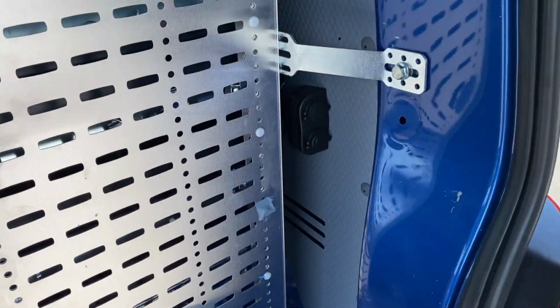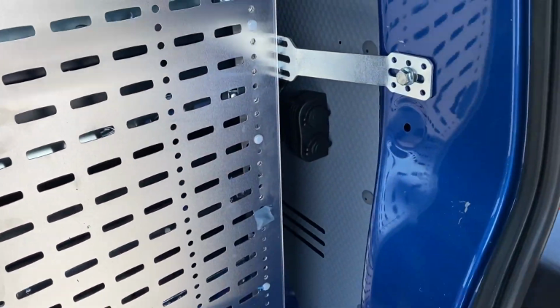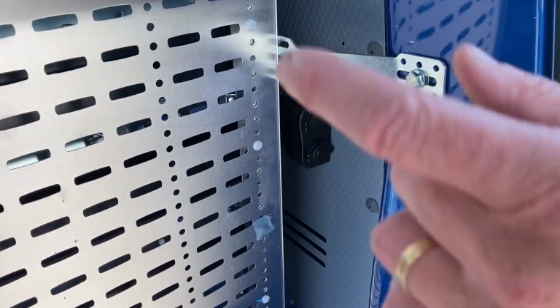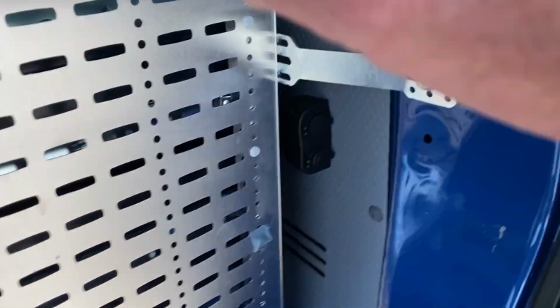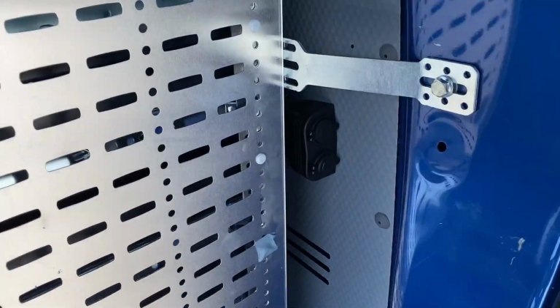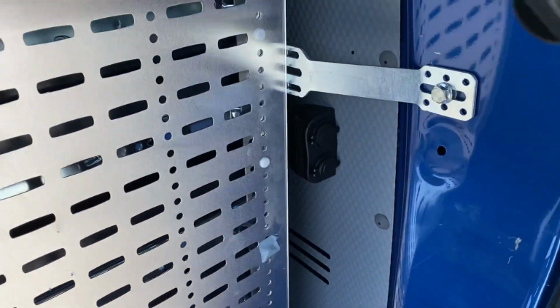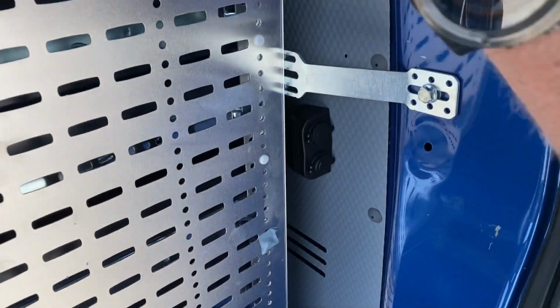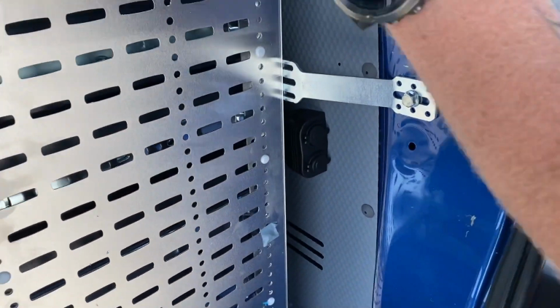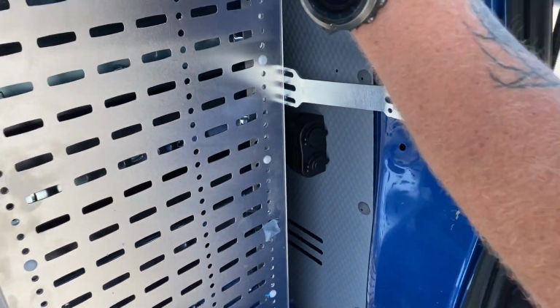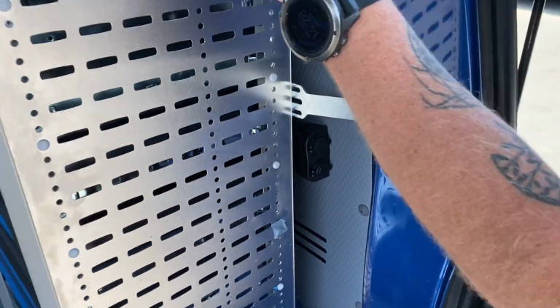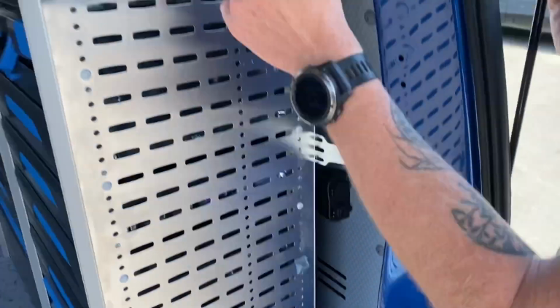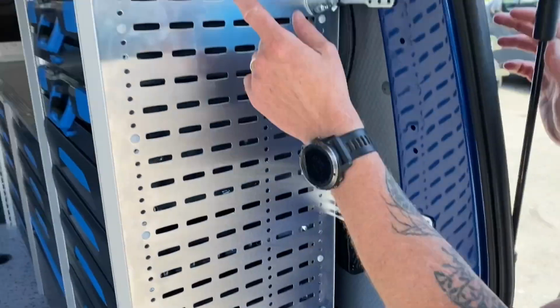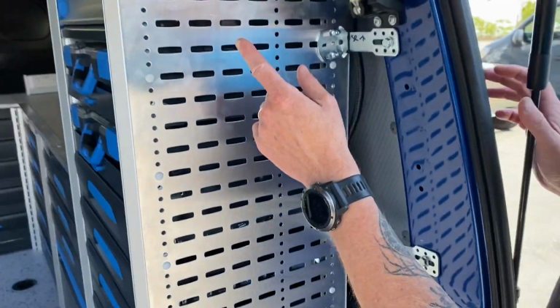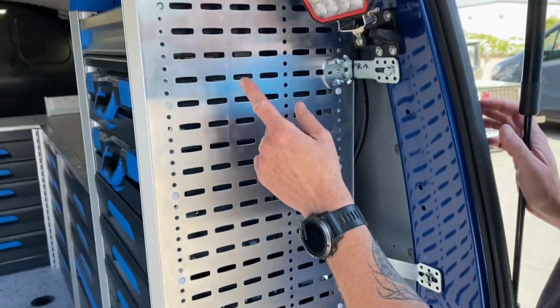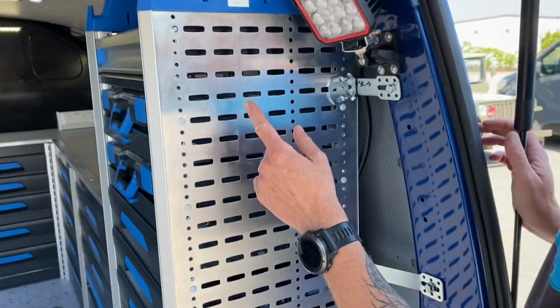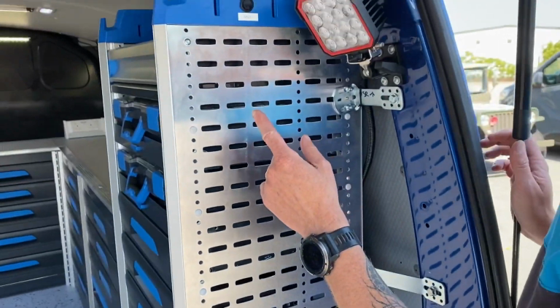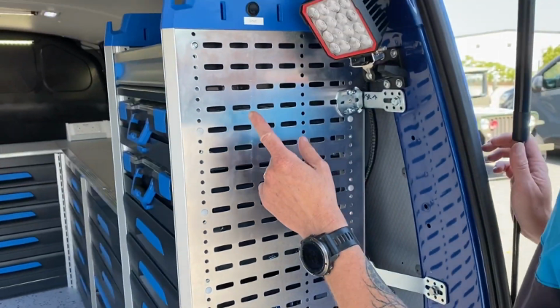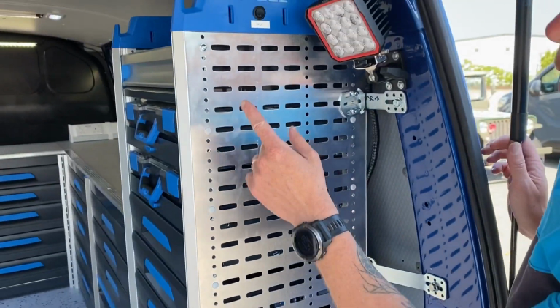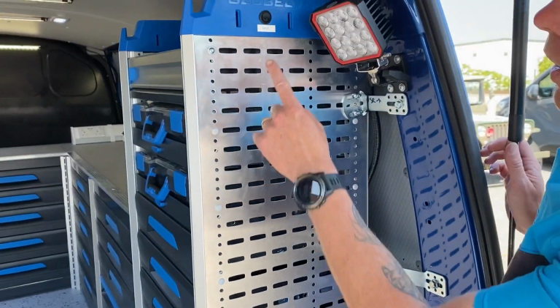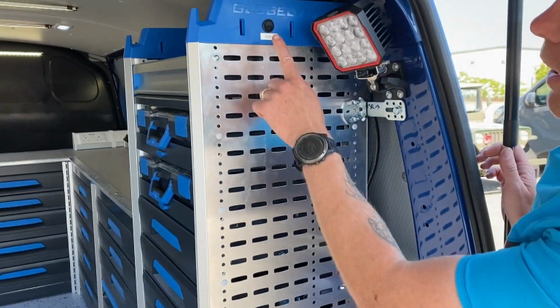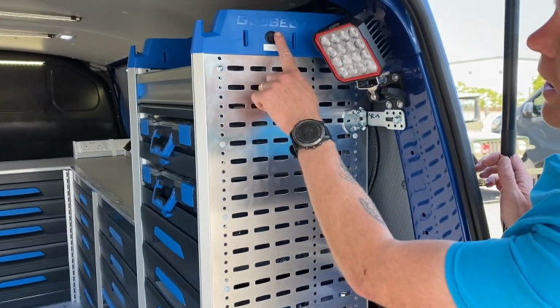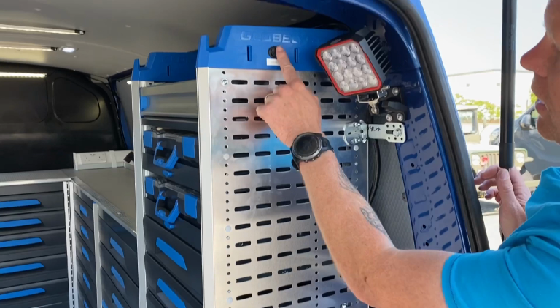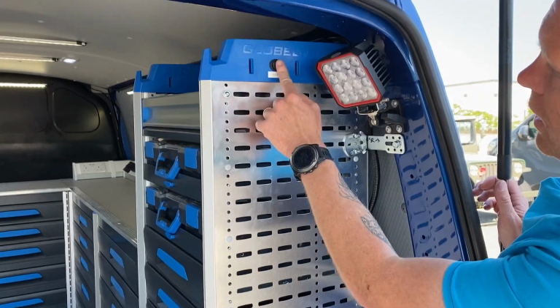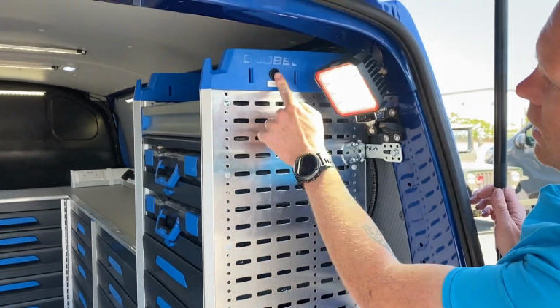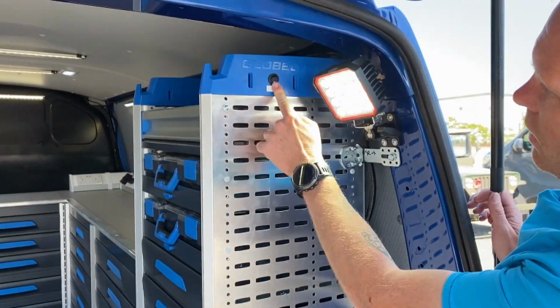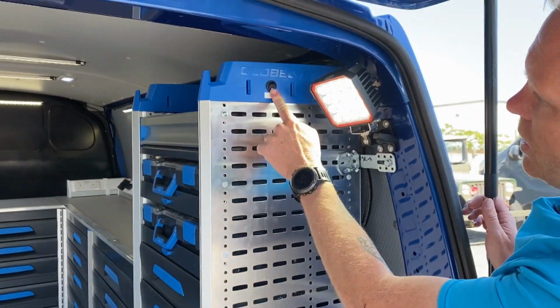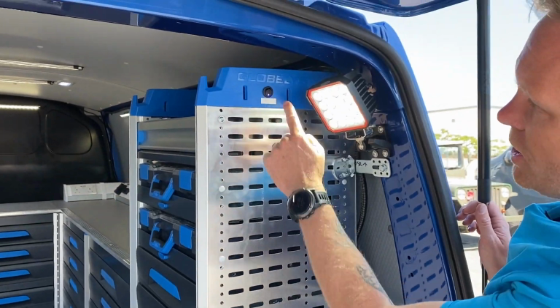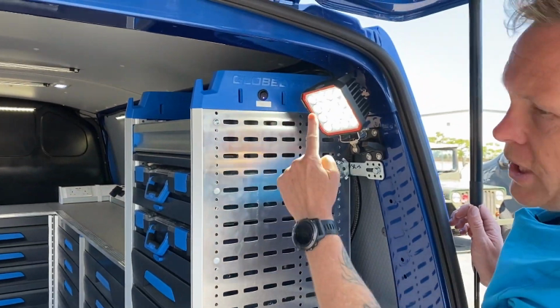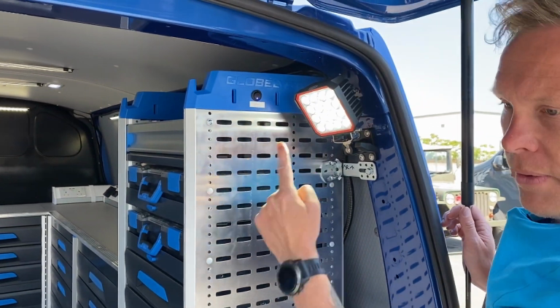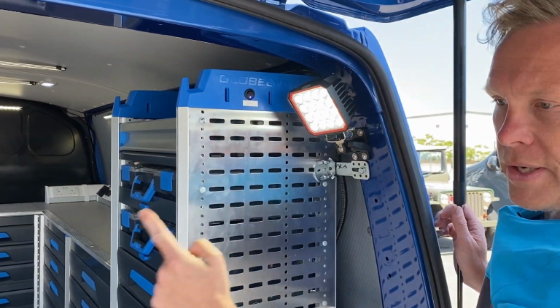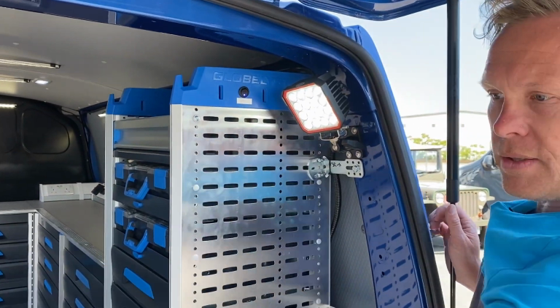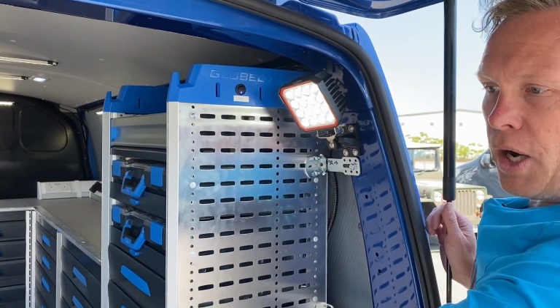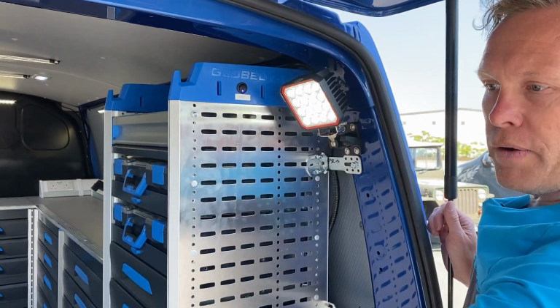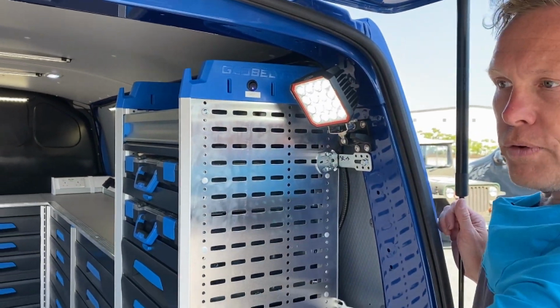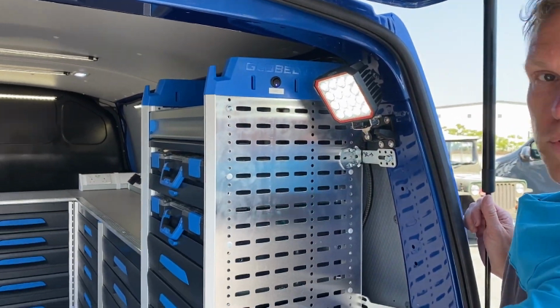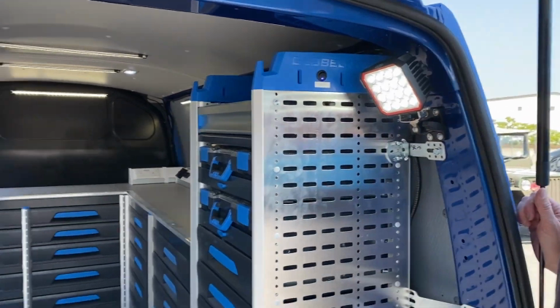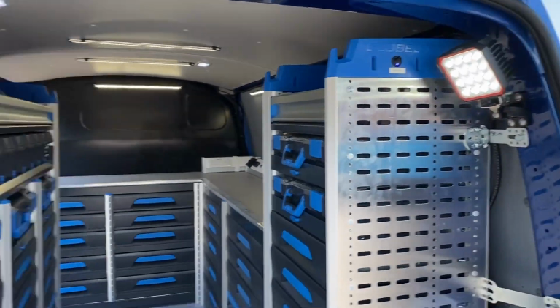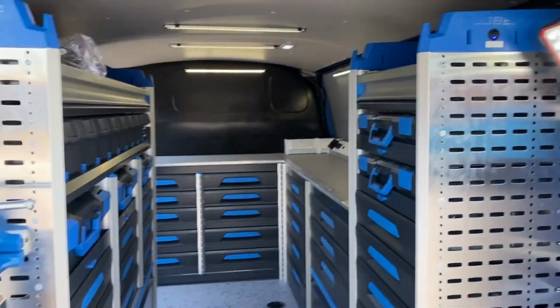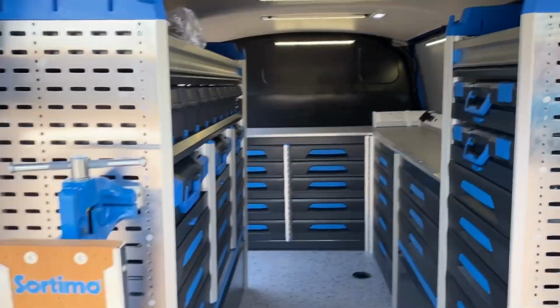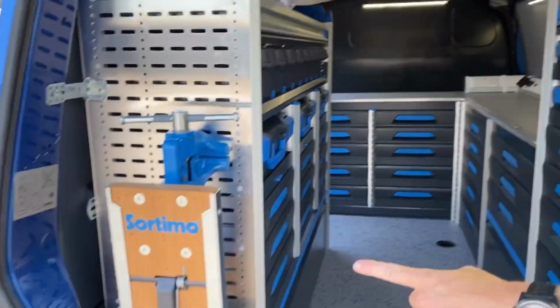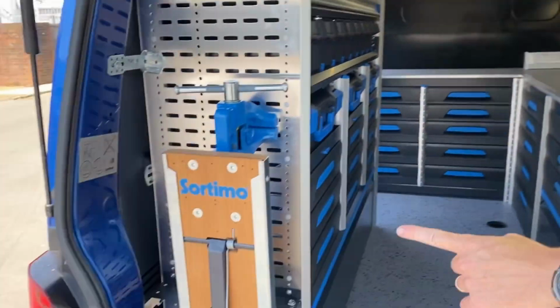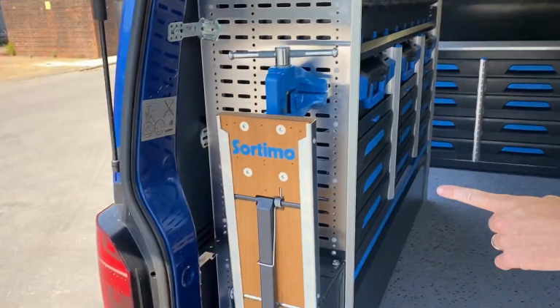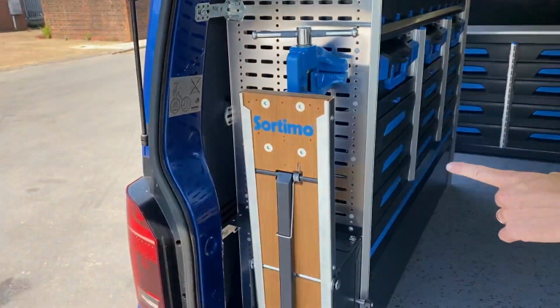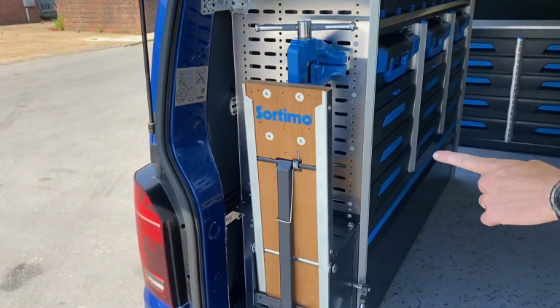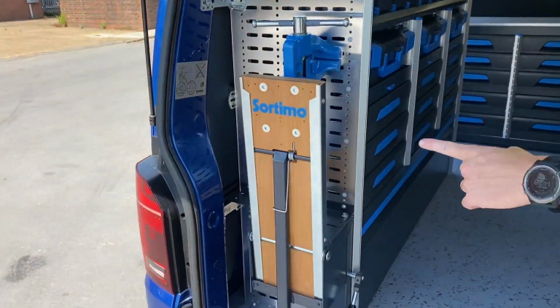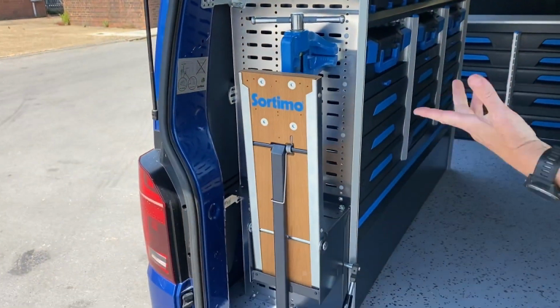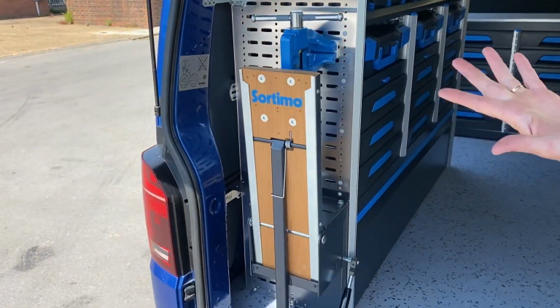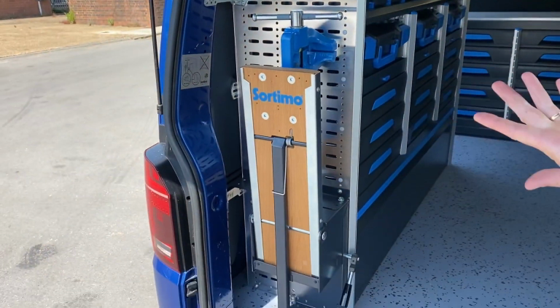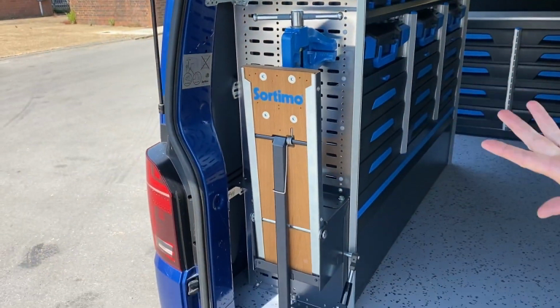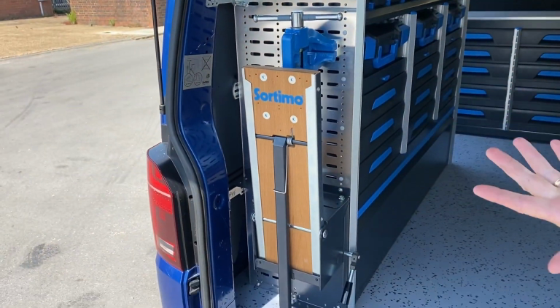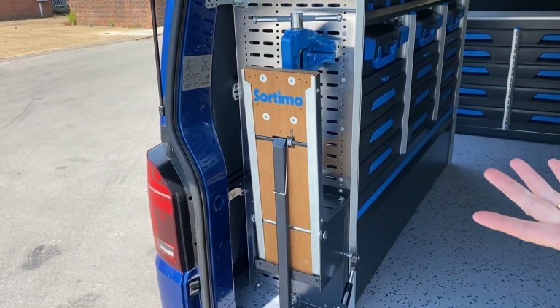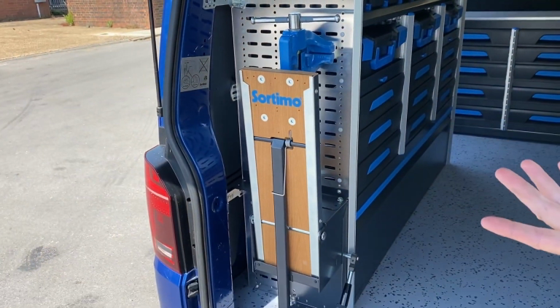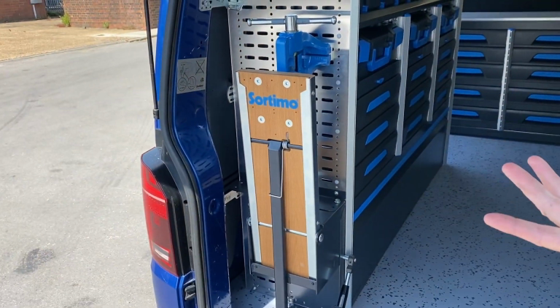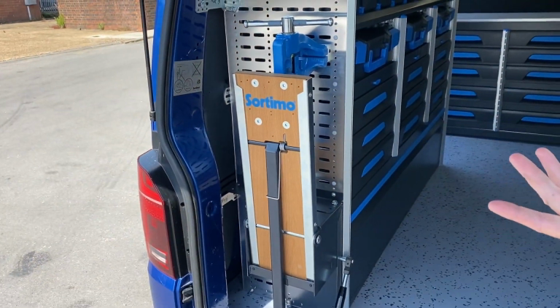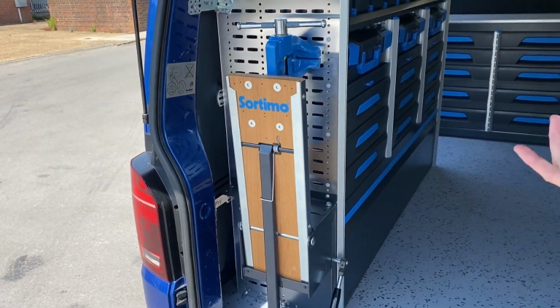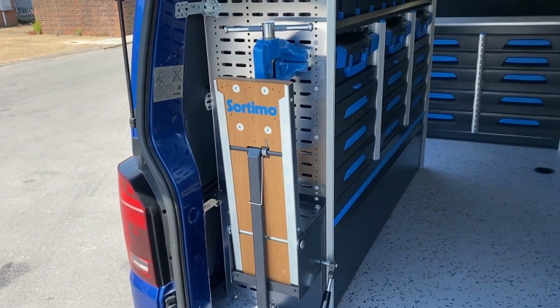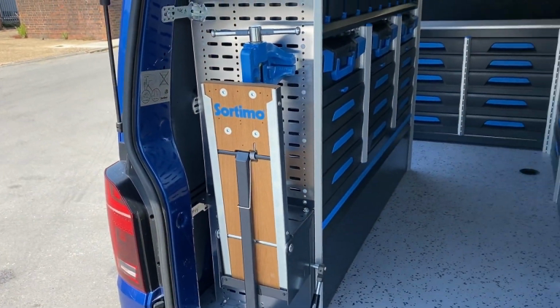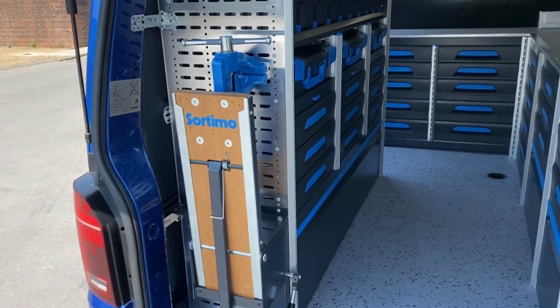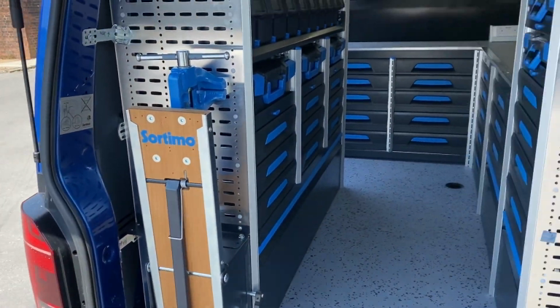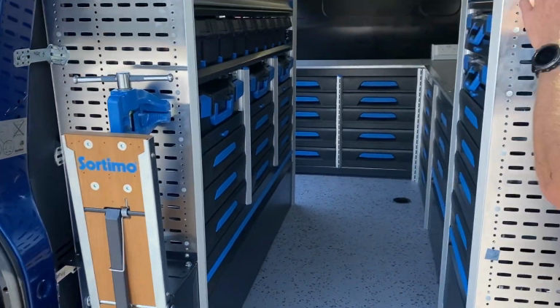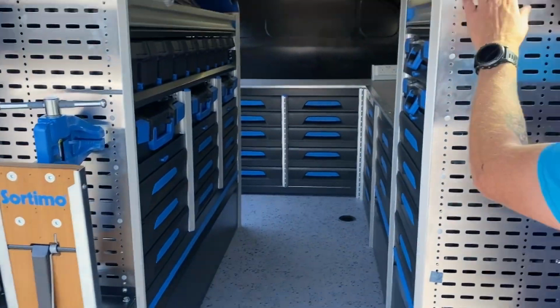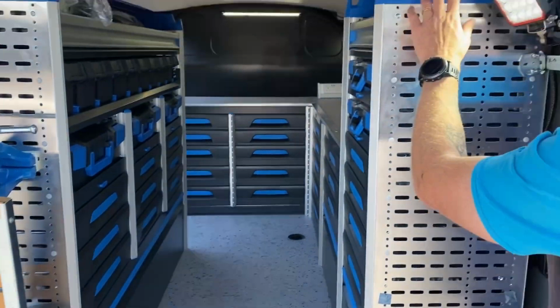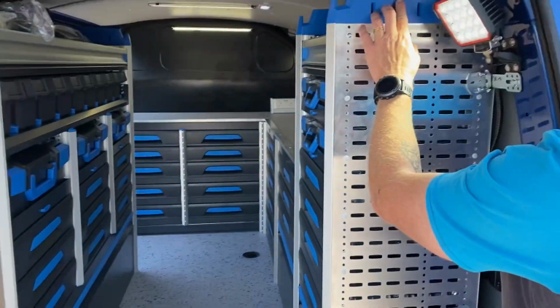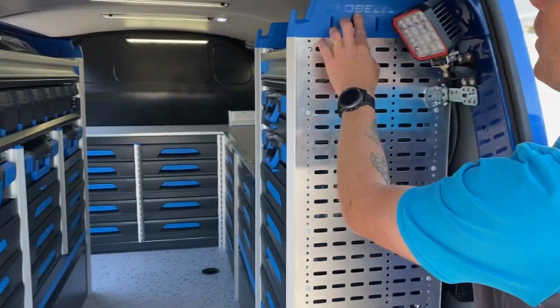Up over here, we've got a spotlight which is going over onto the vise. So when he's working at night, he'll be able to light that up.